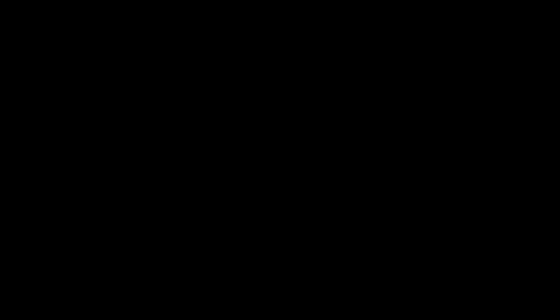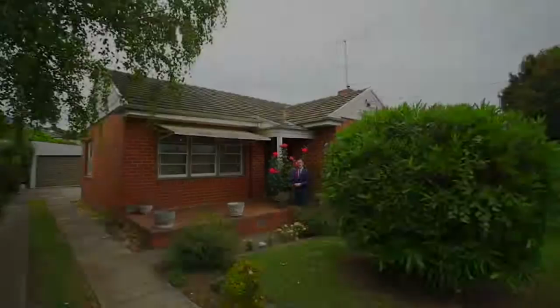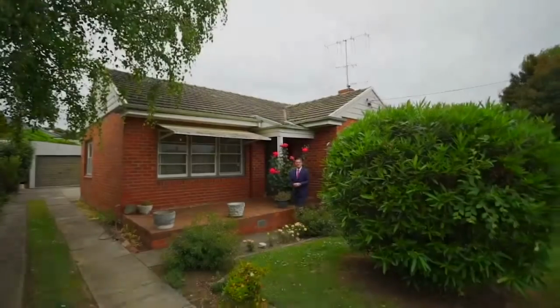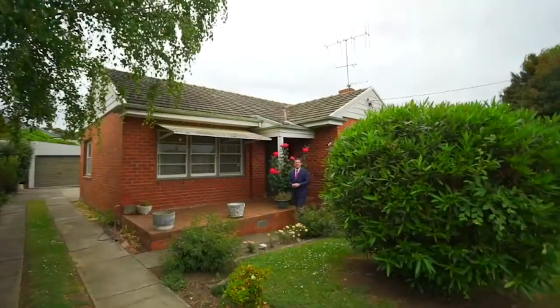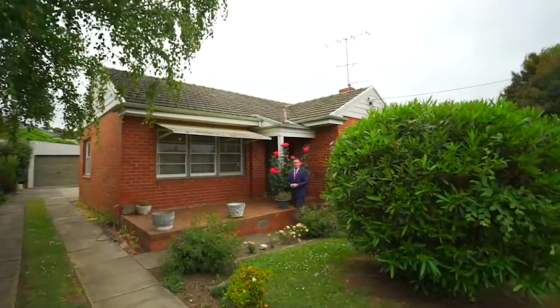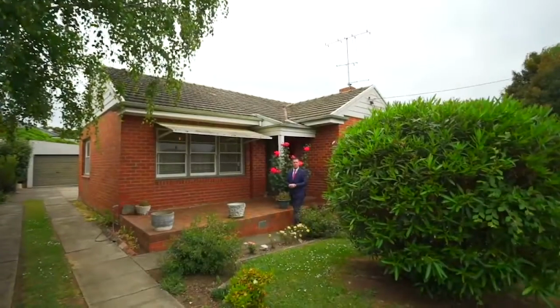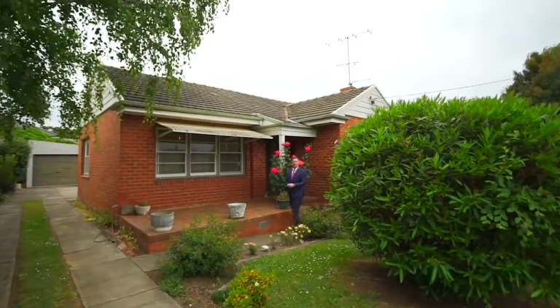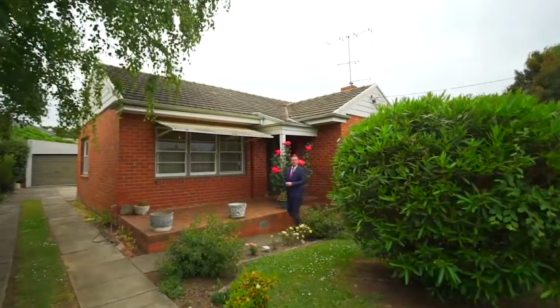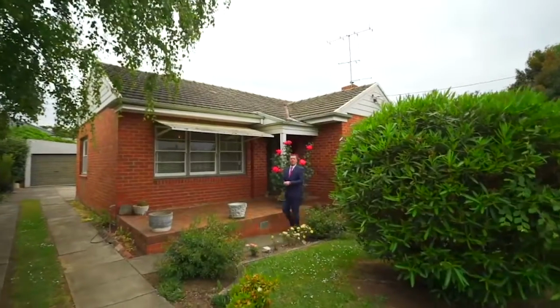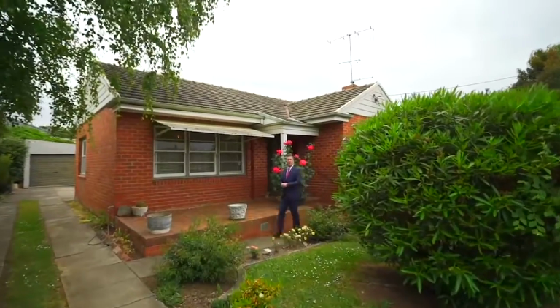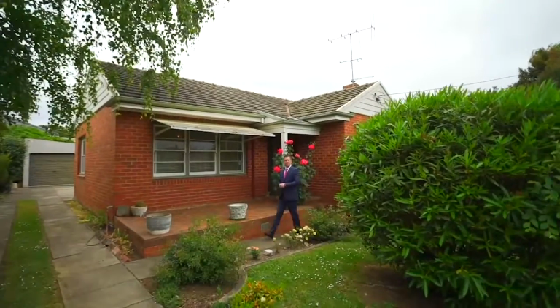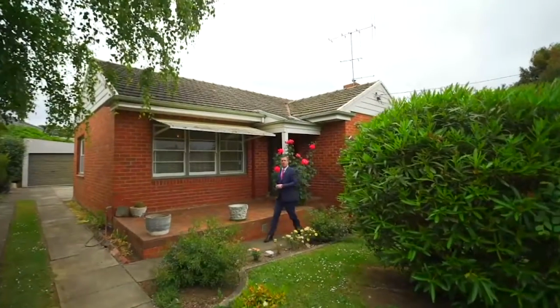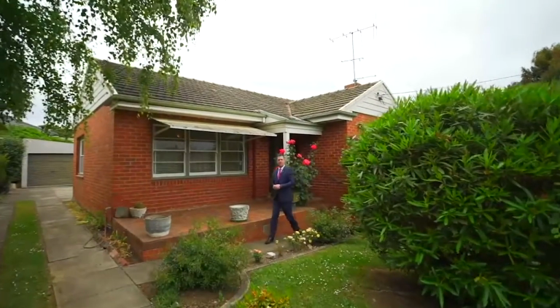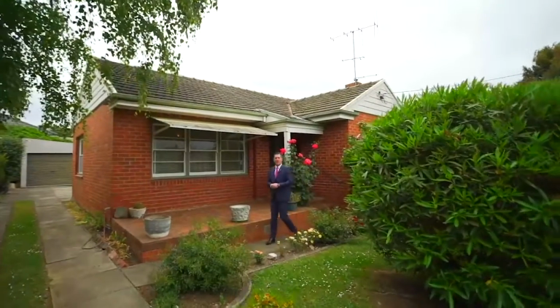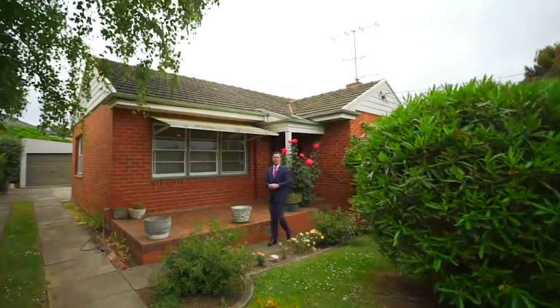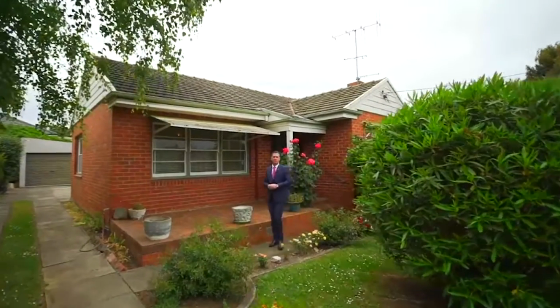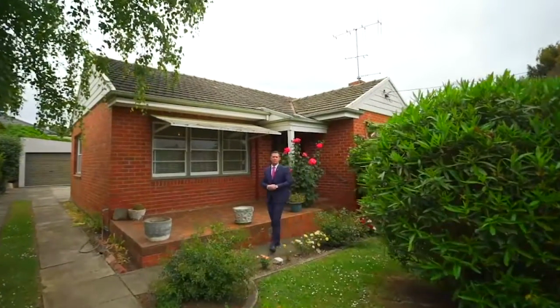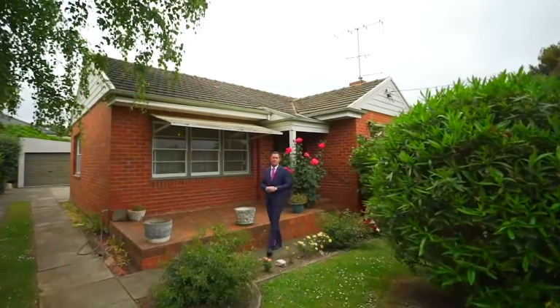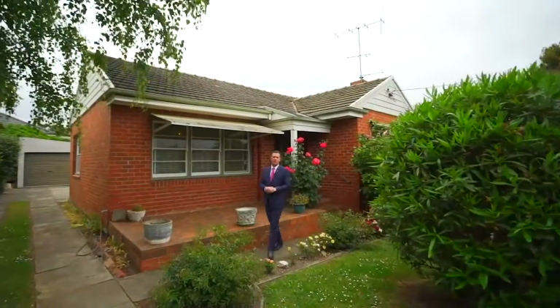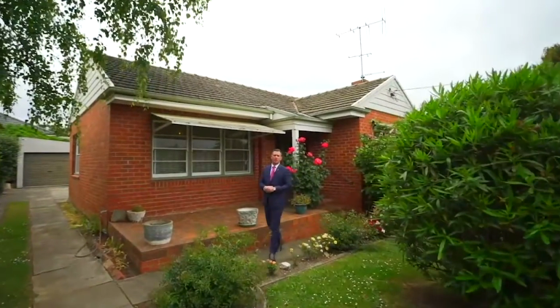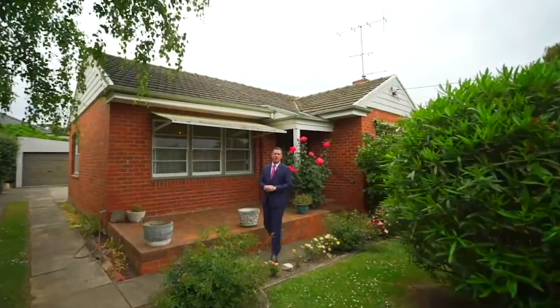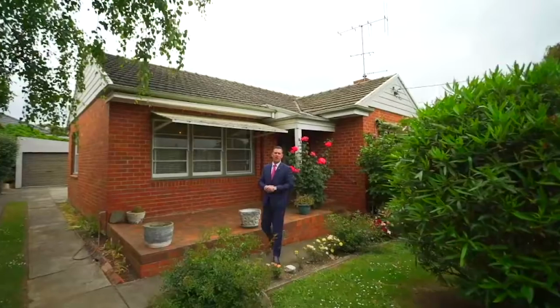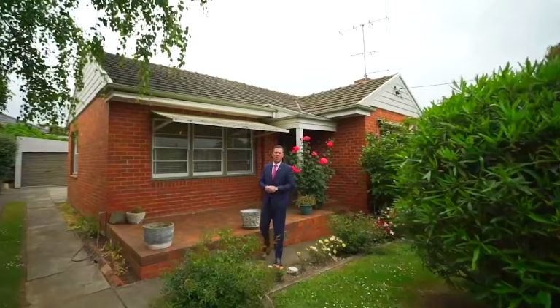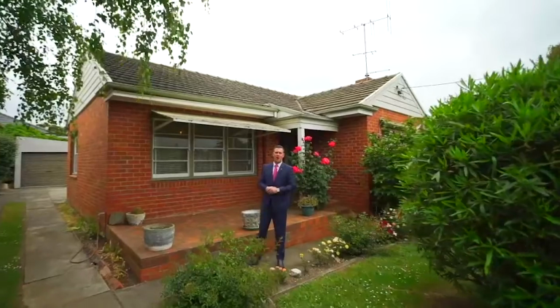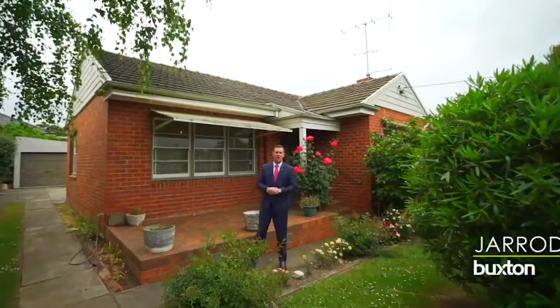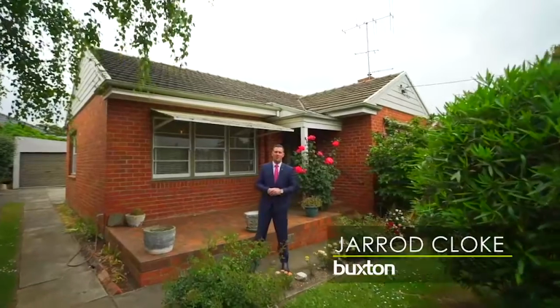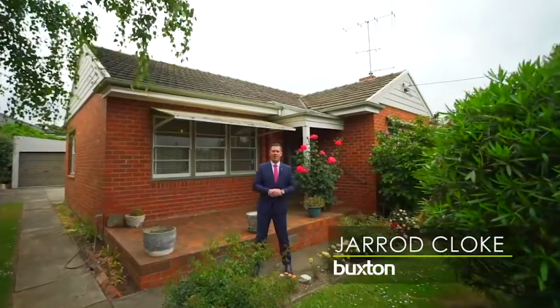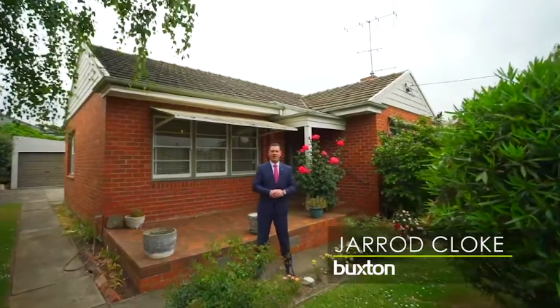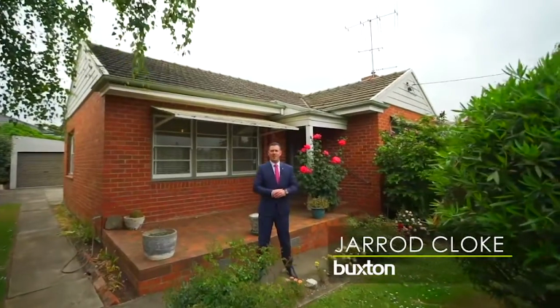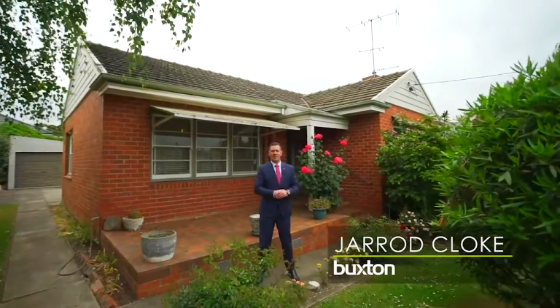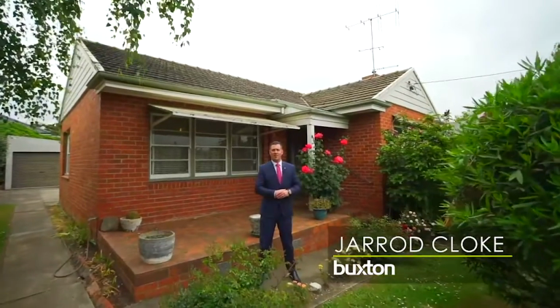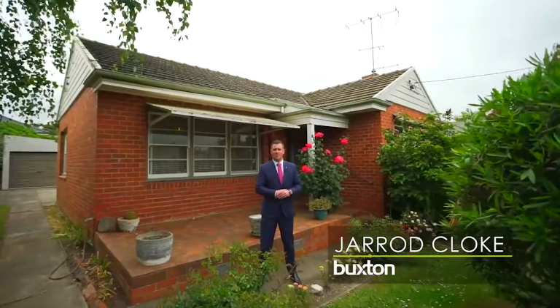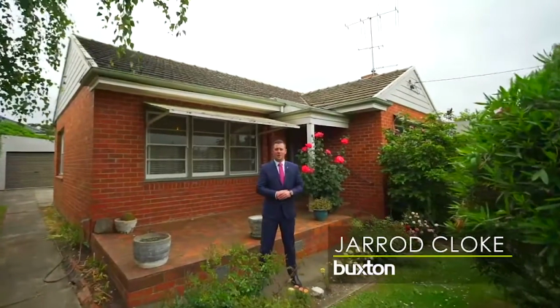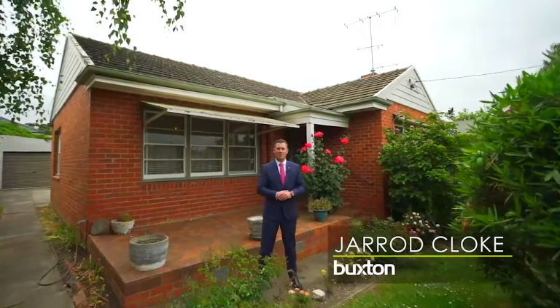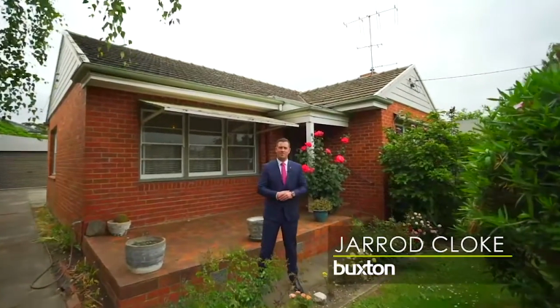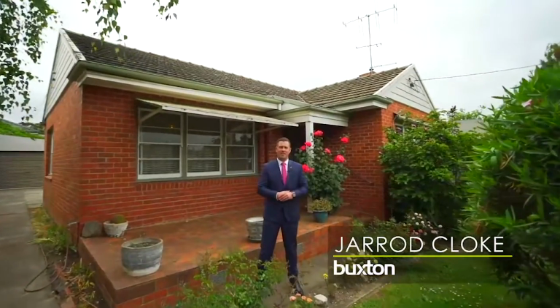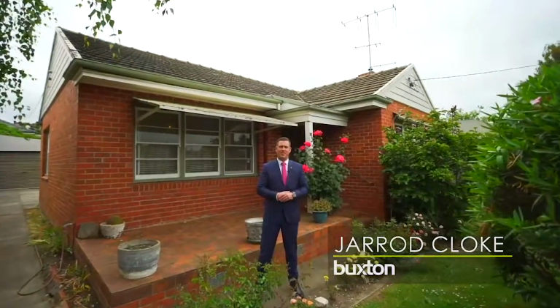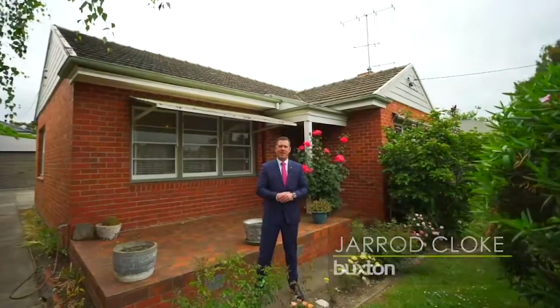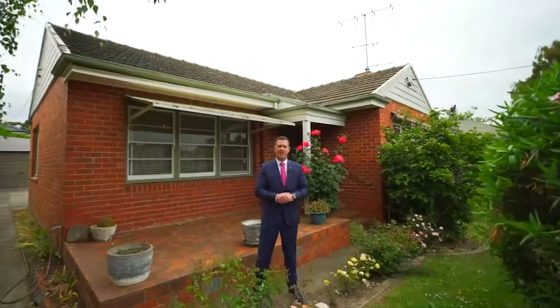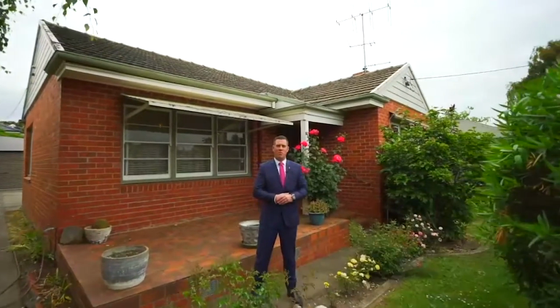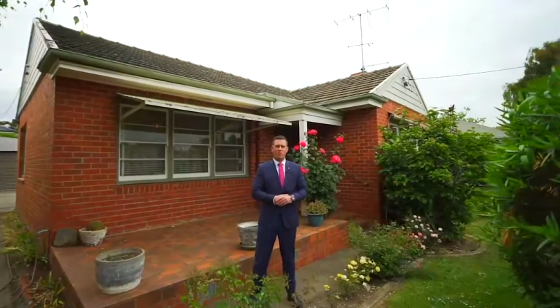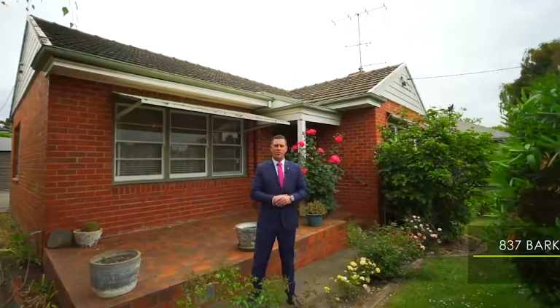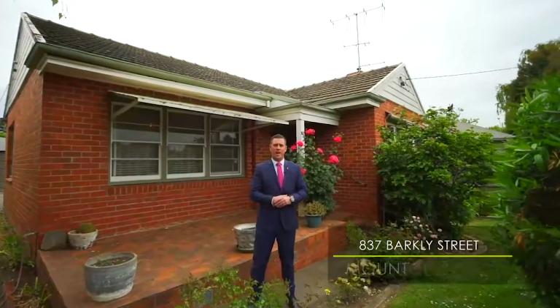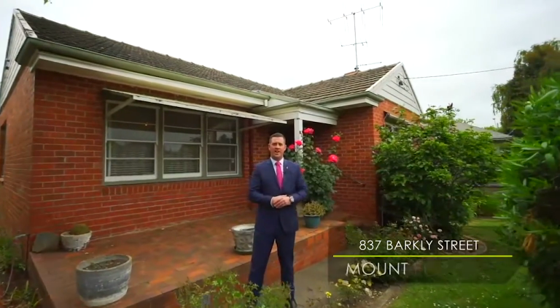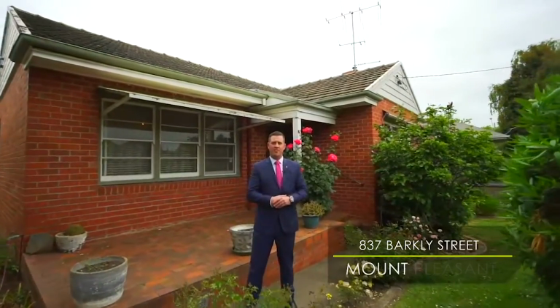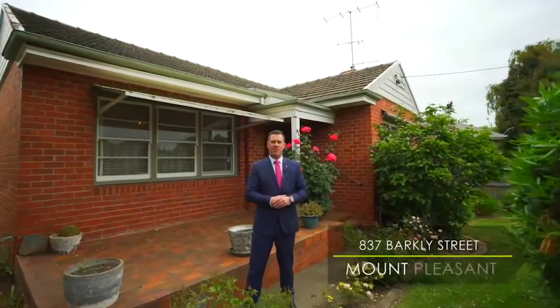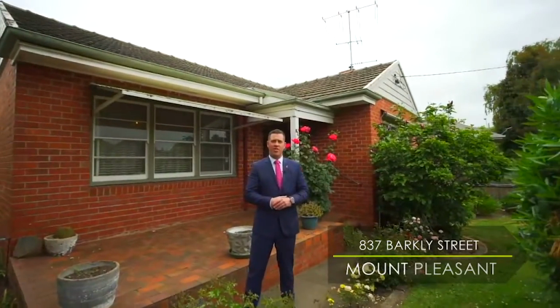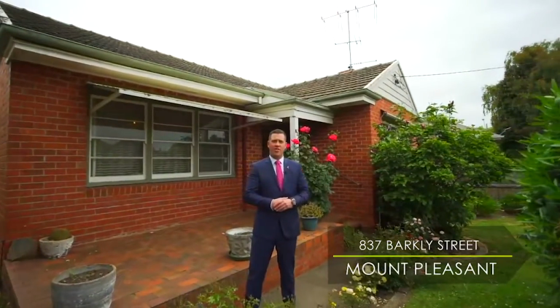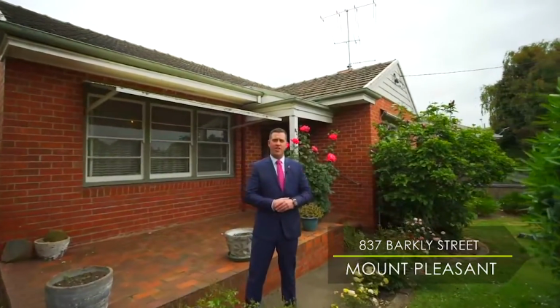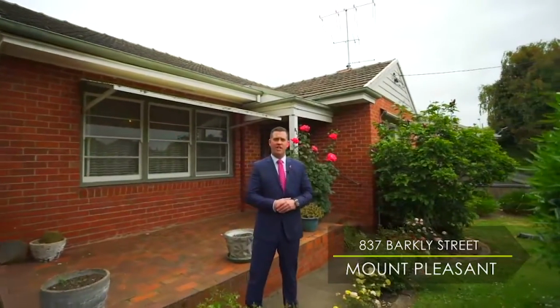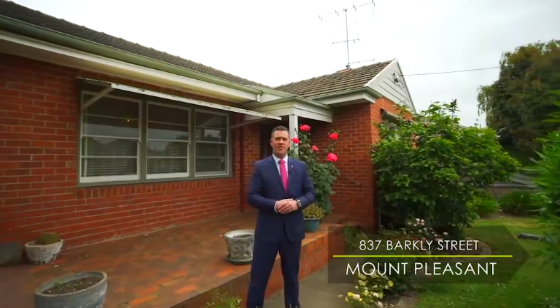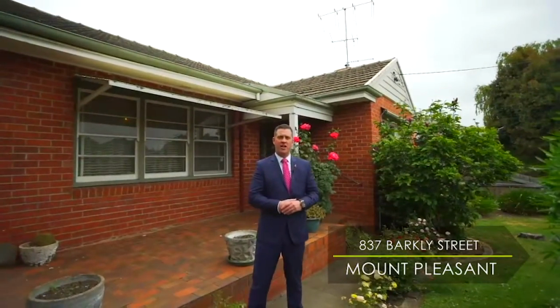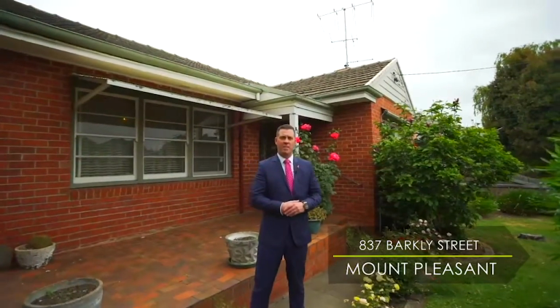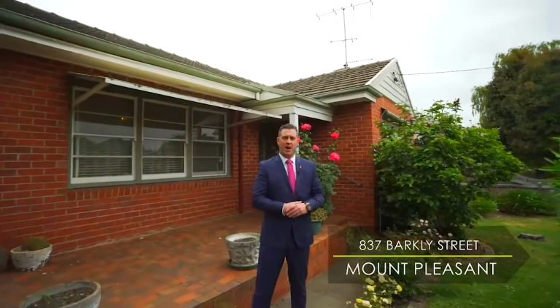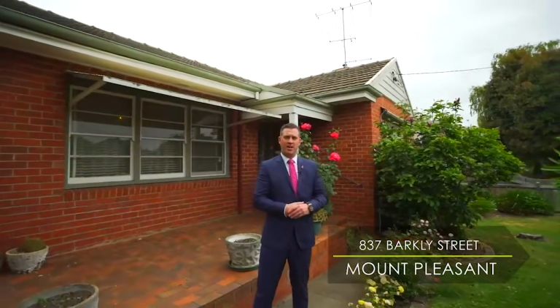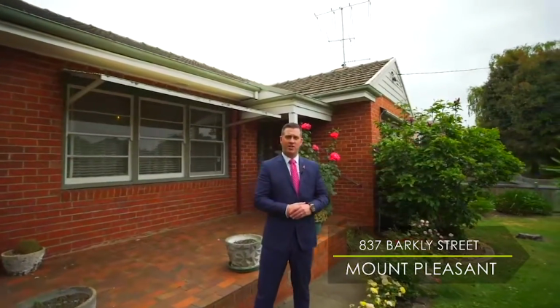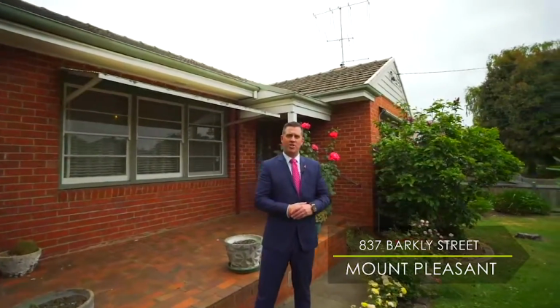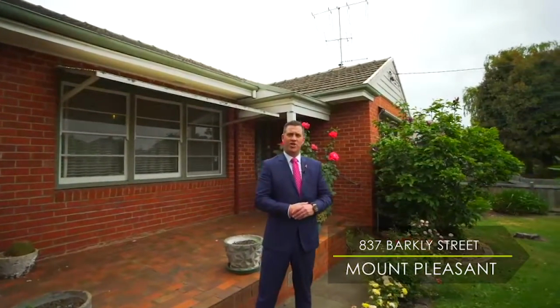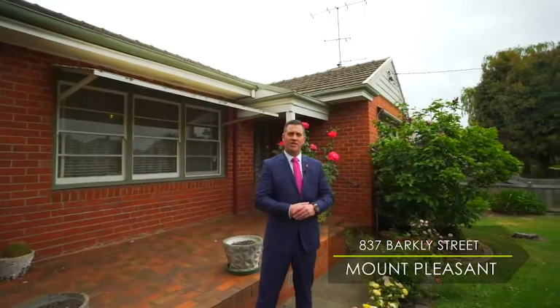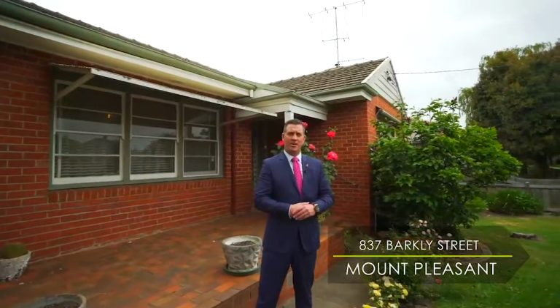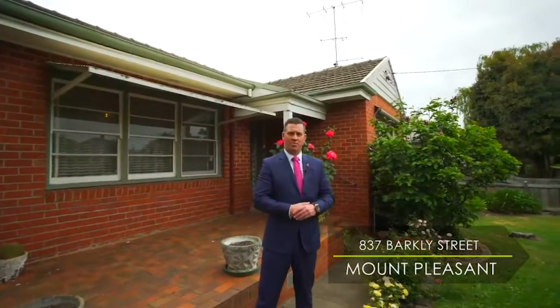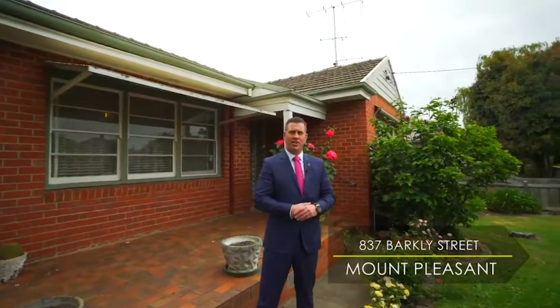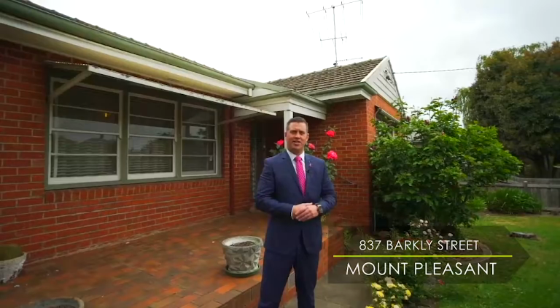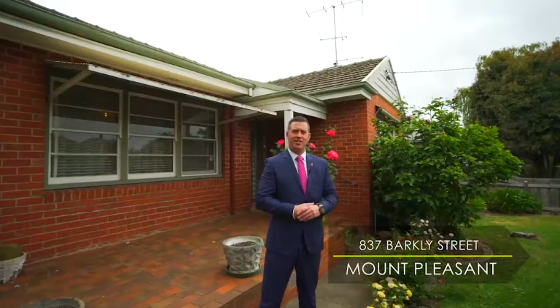A neat little package full of renovation potential. Hi, I'm Jared Cloak from Buxton Ballarat, and welcome to 837 Barclay Street, Mount Pleasant.